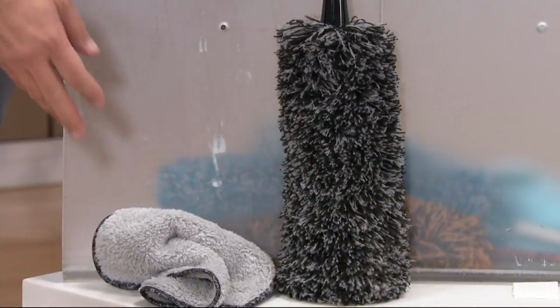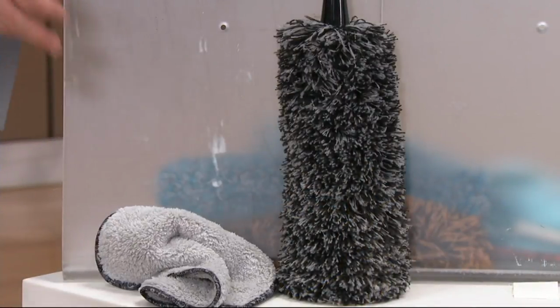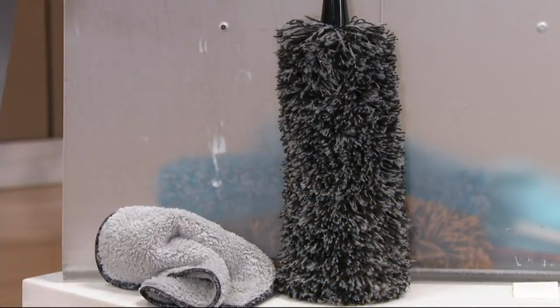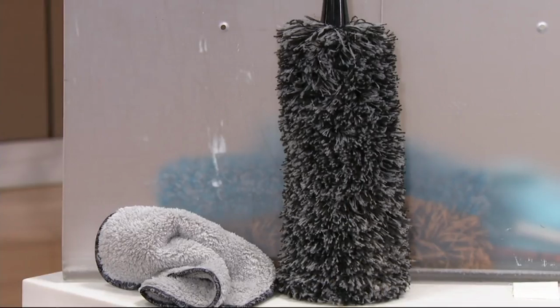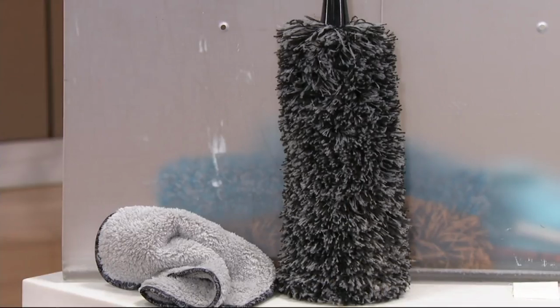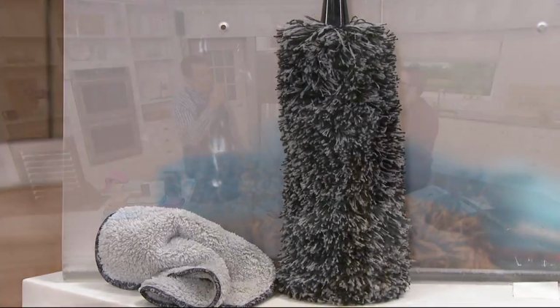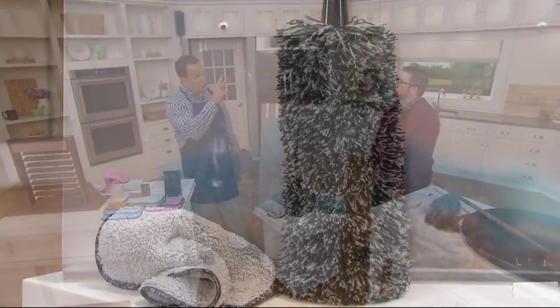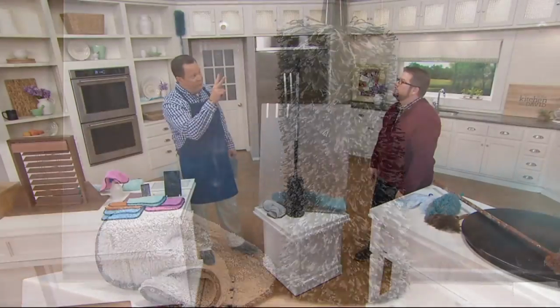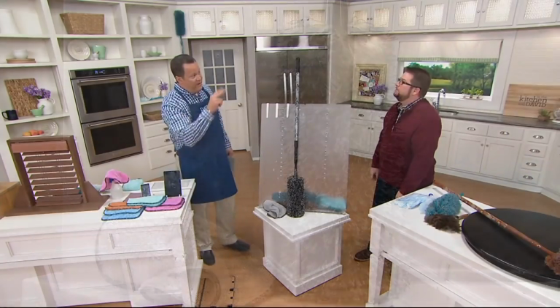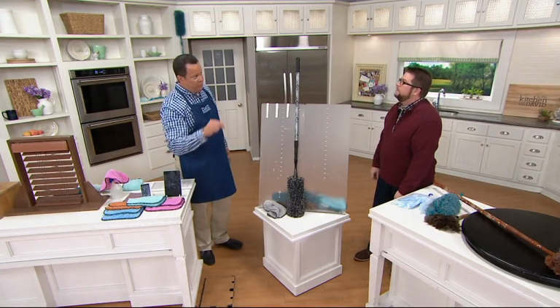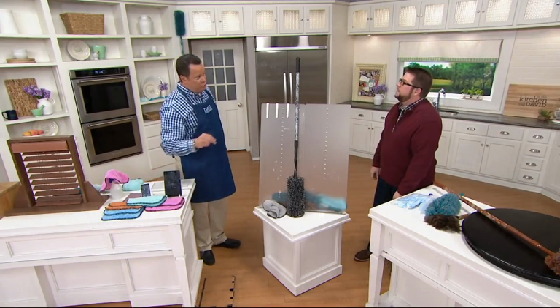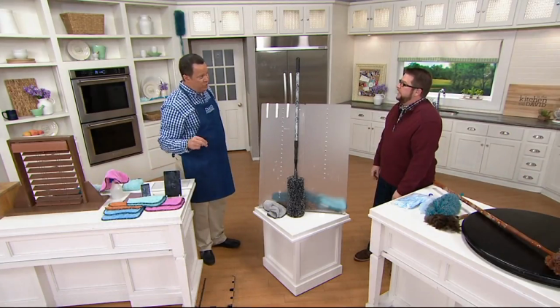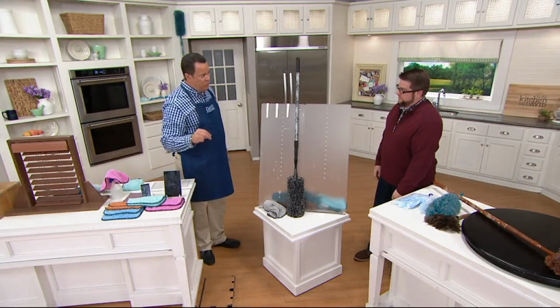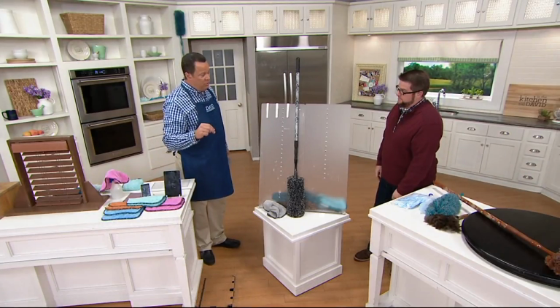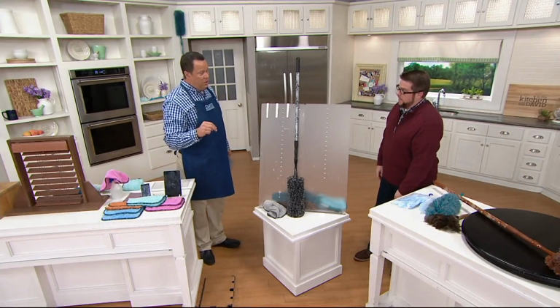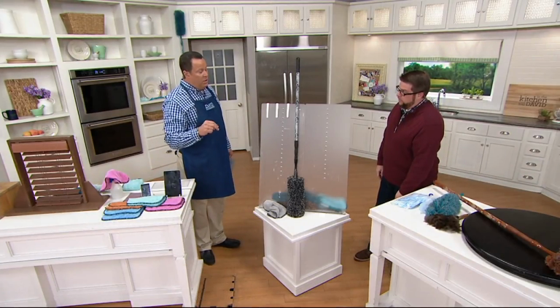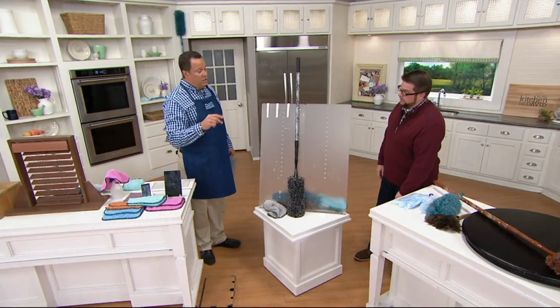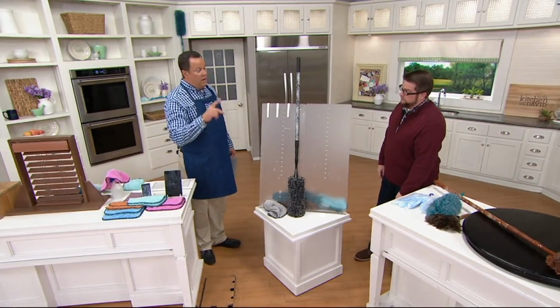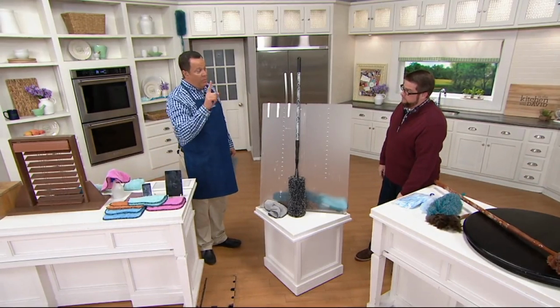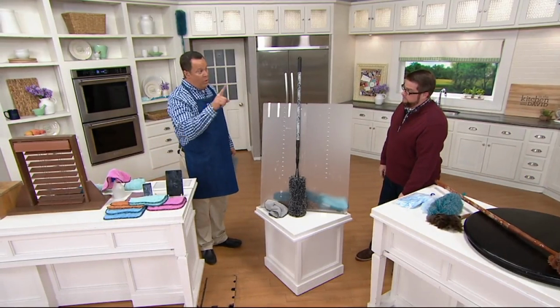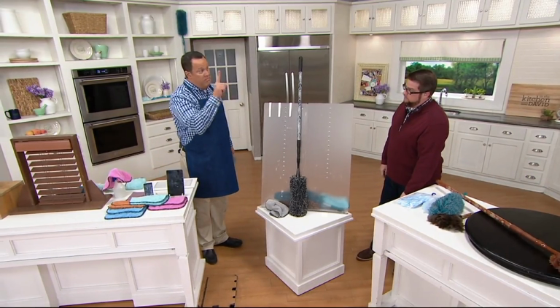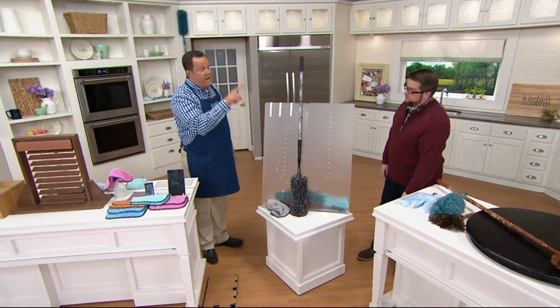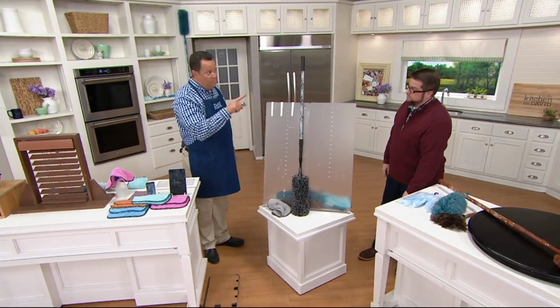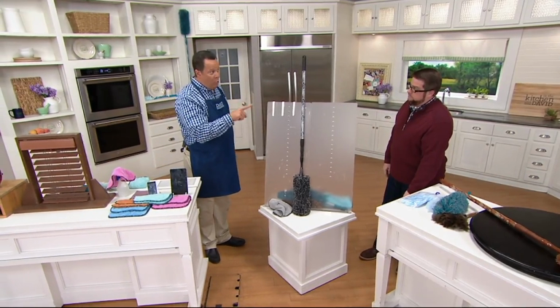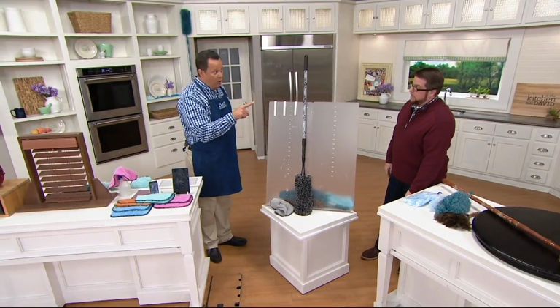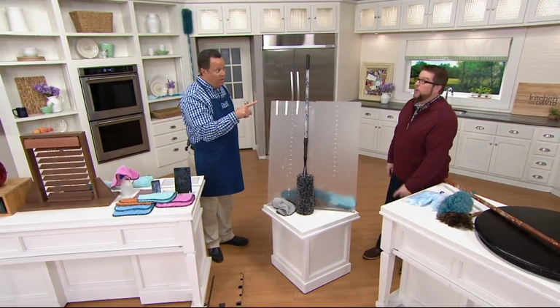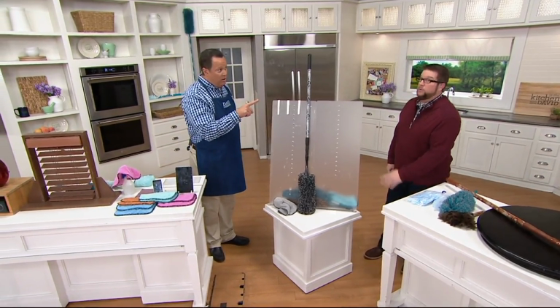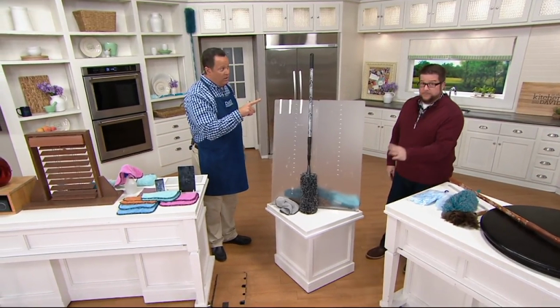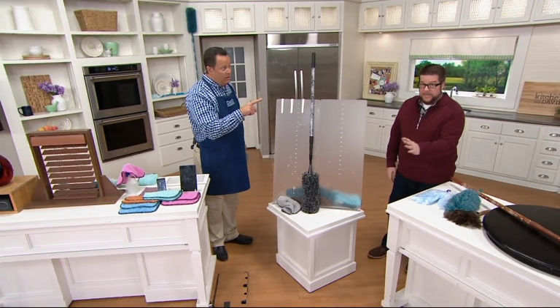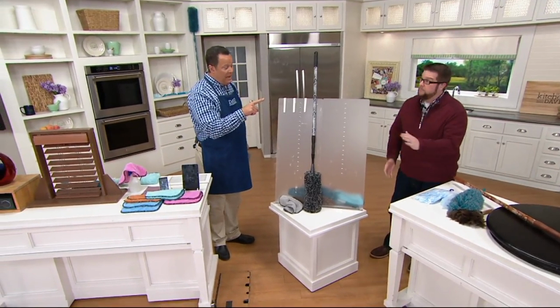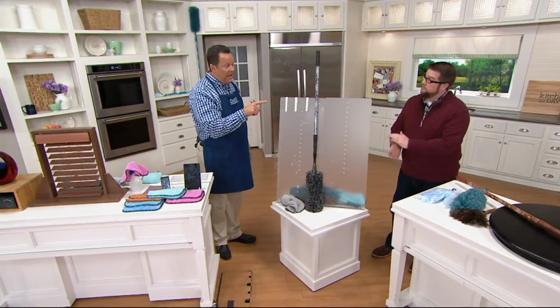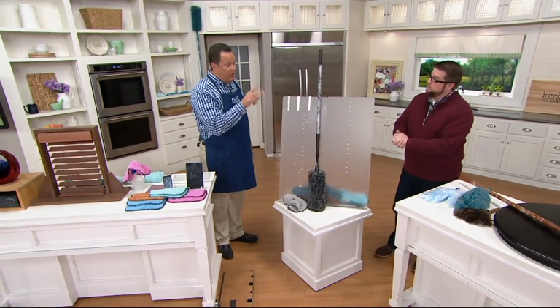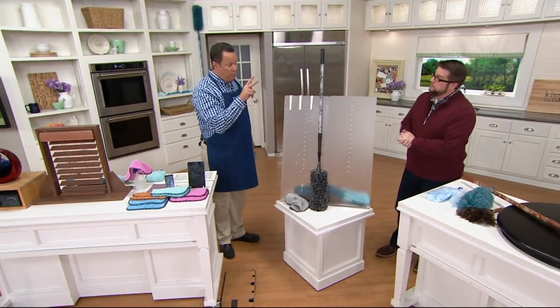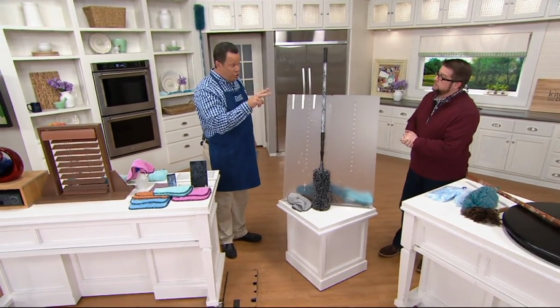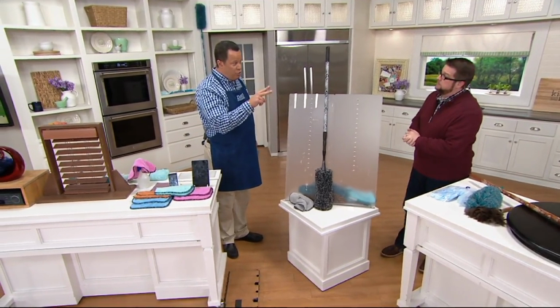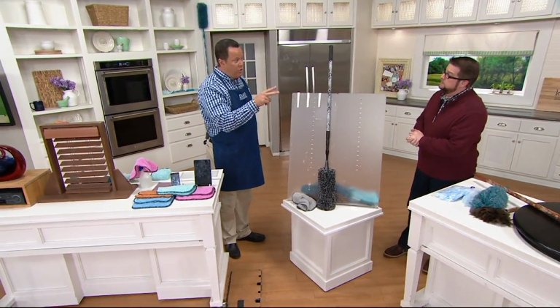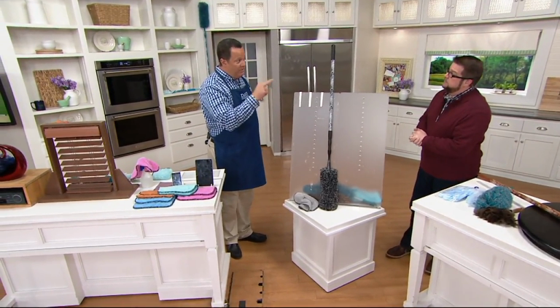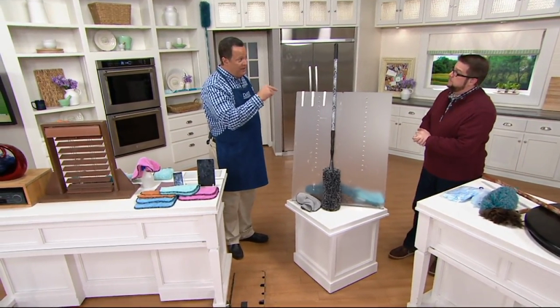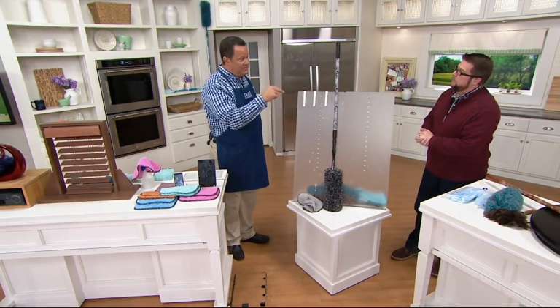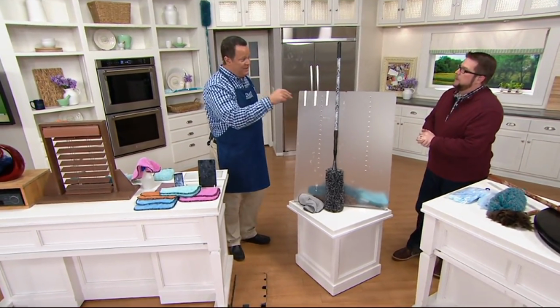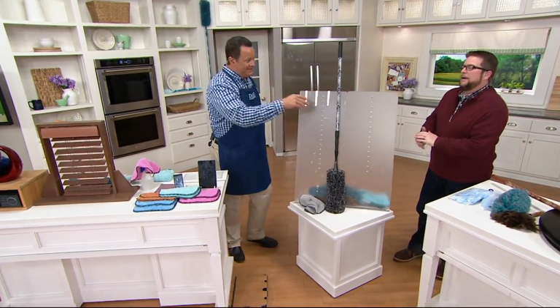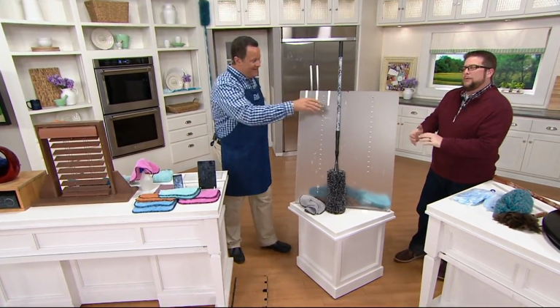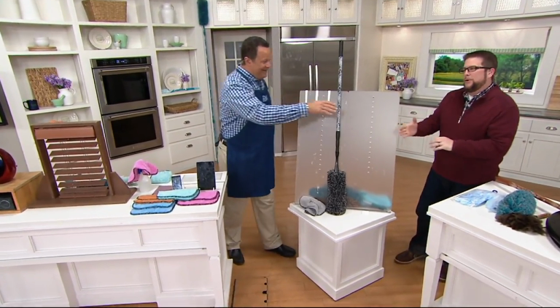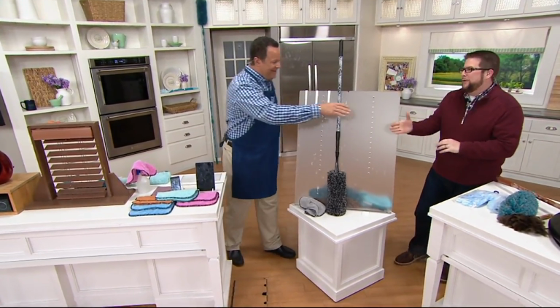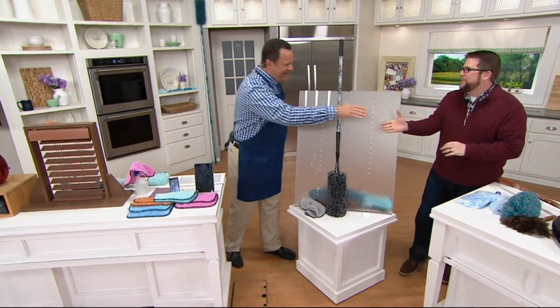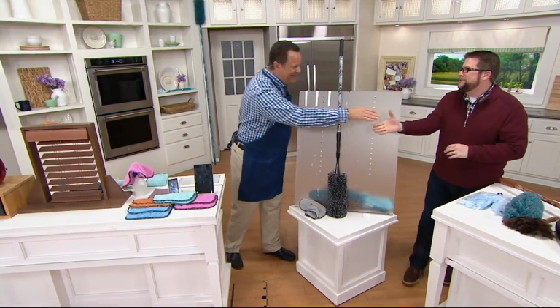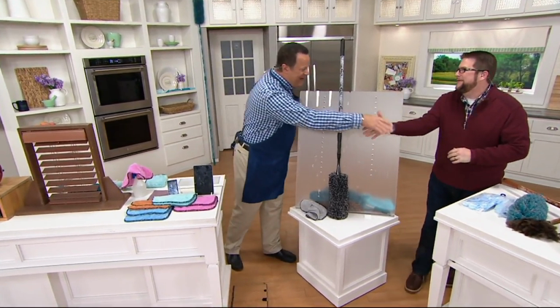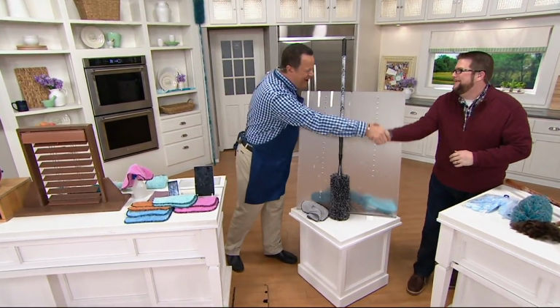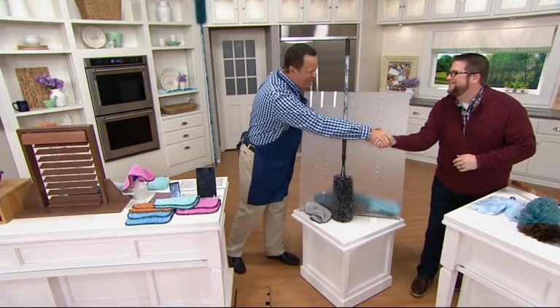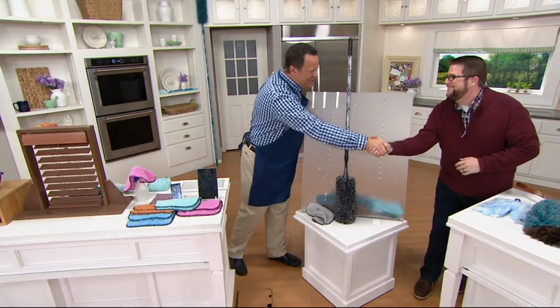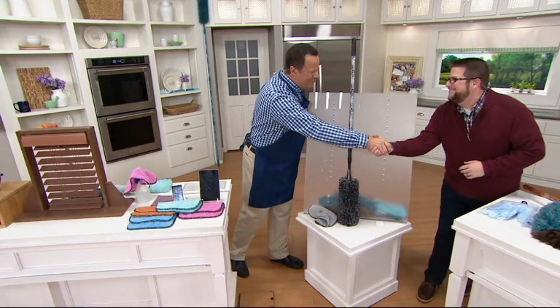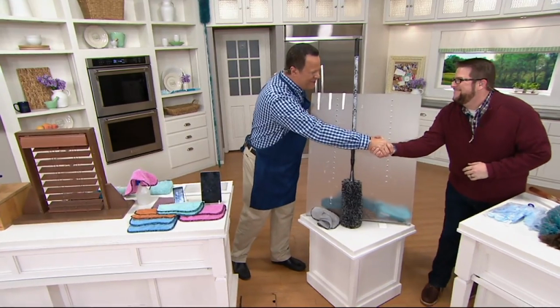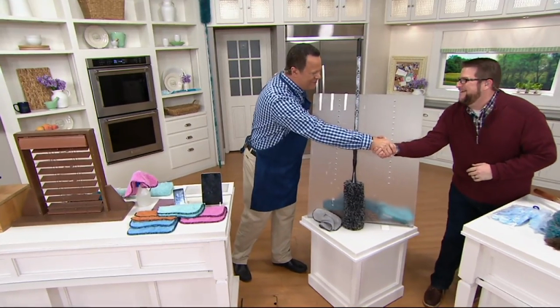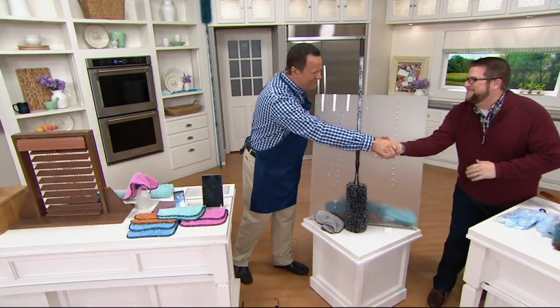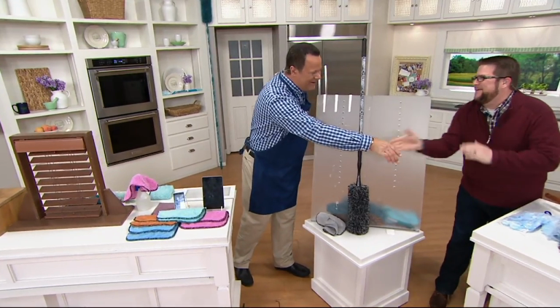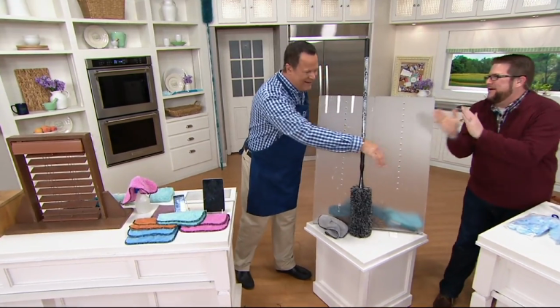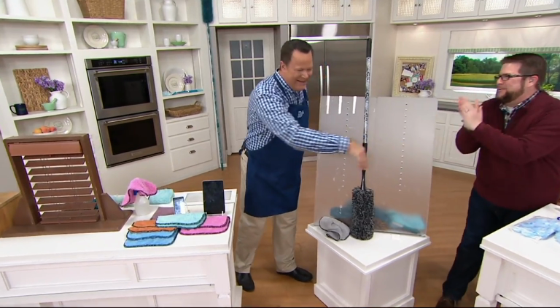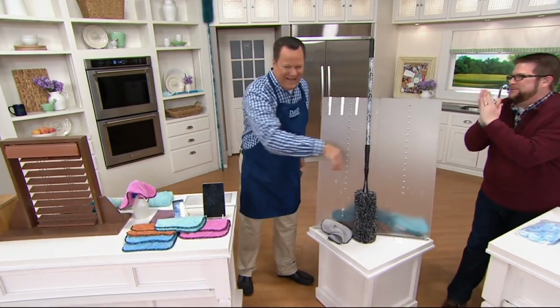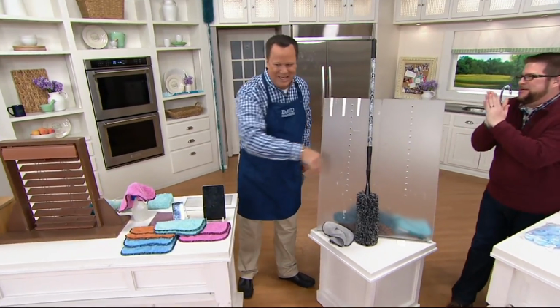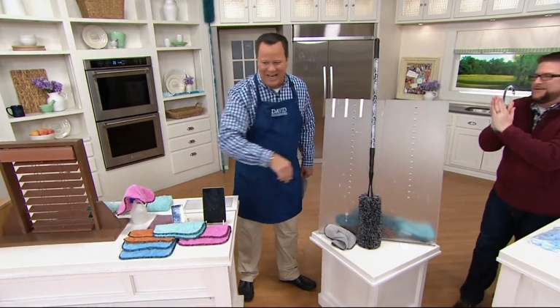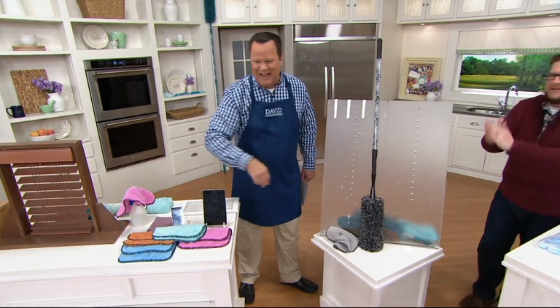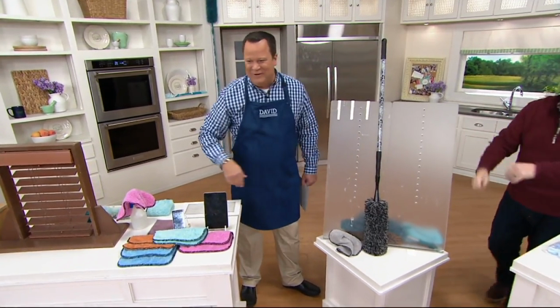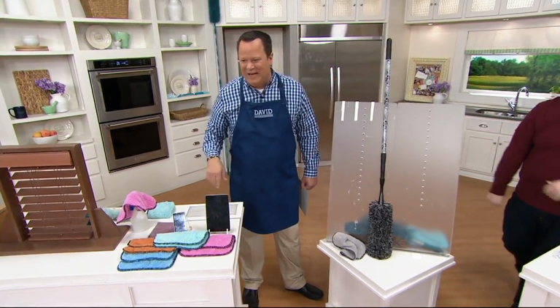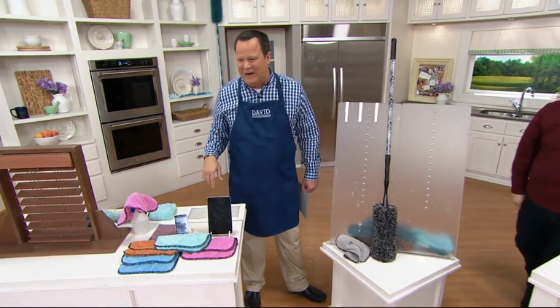They sold so quickly! Chris, do us two favors: number one, make more. I will do that. And number two, come back and see us. 100% — always a pleasure. Thanks, David. I appreciate it. Nice to have you here.